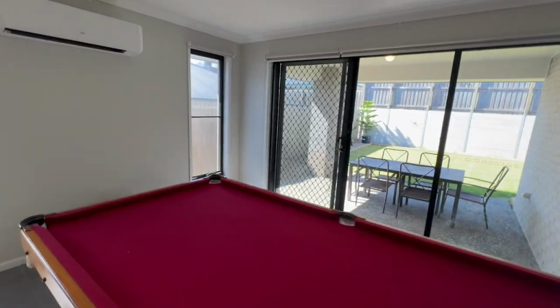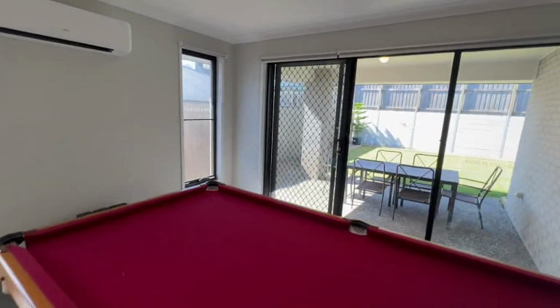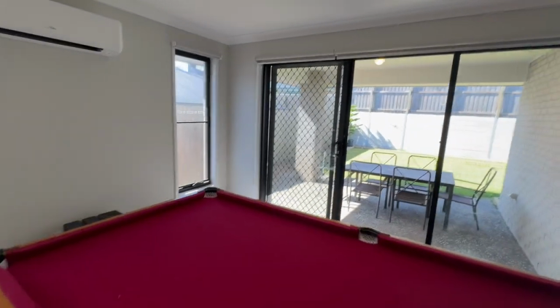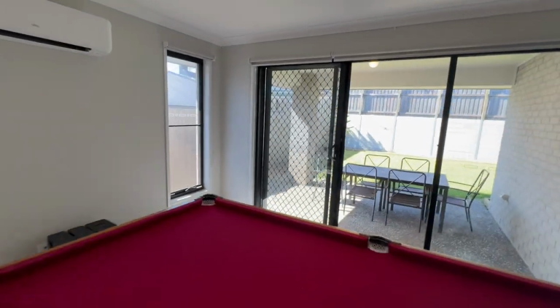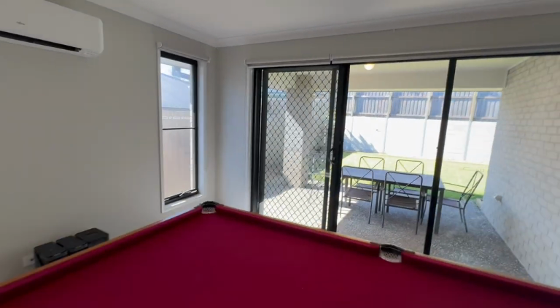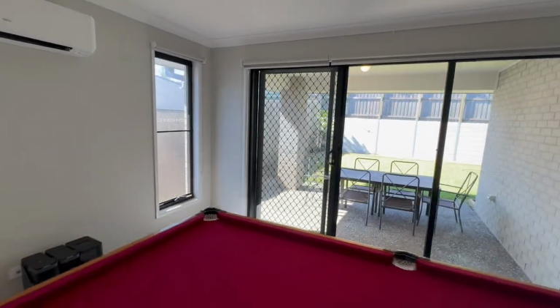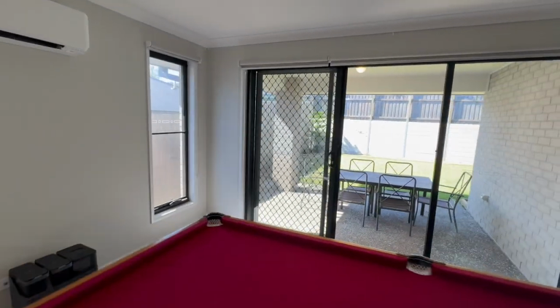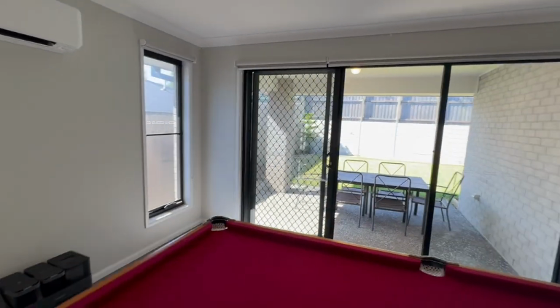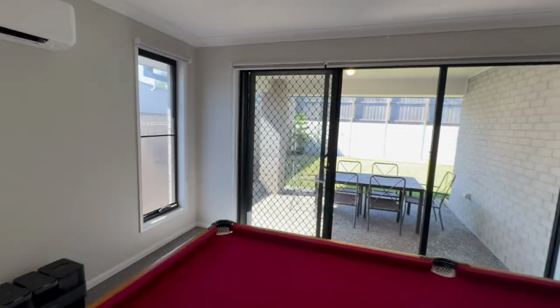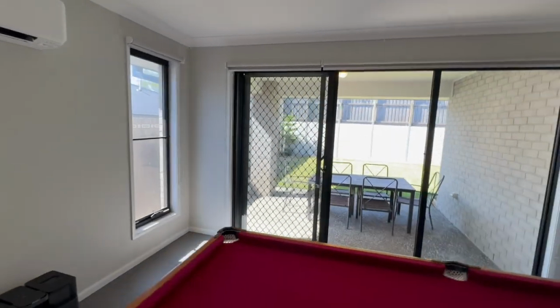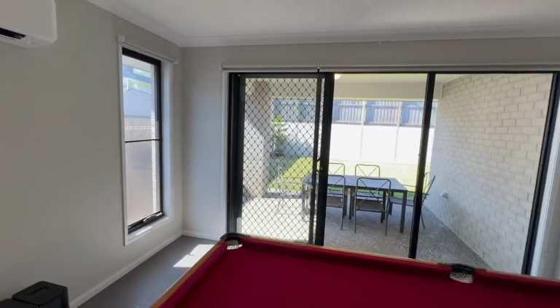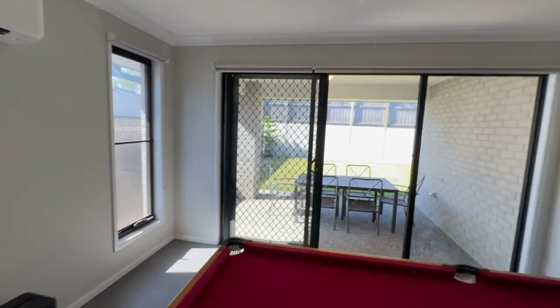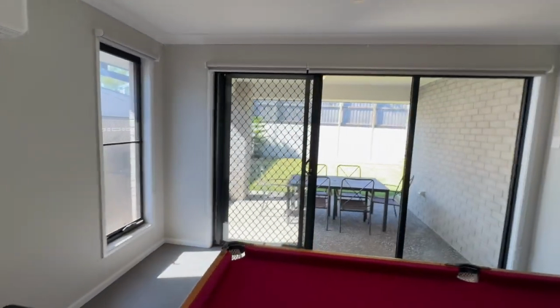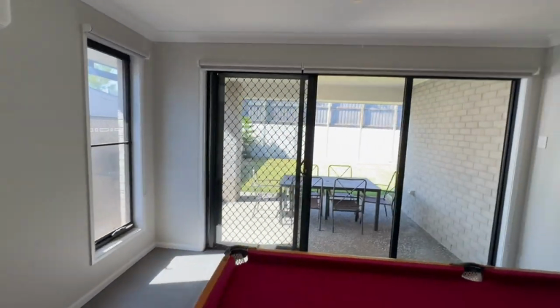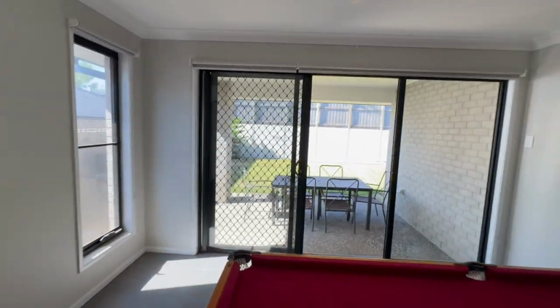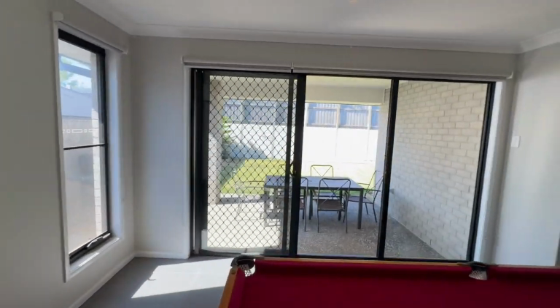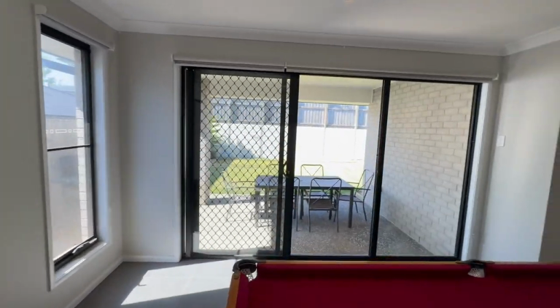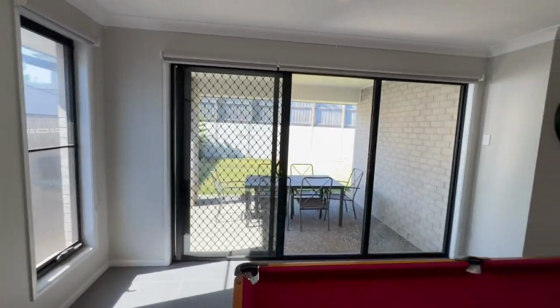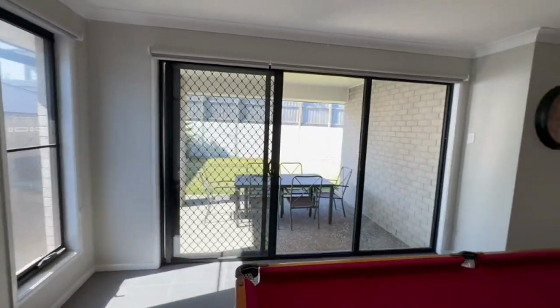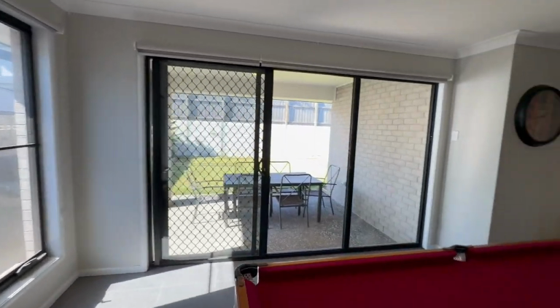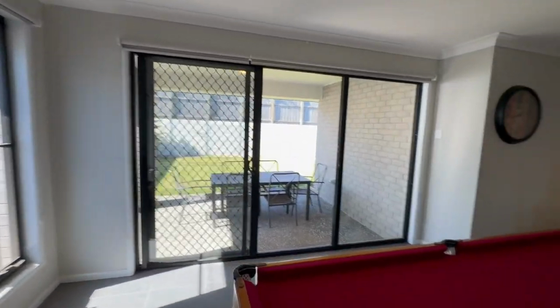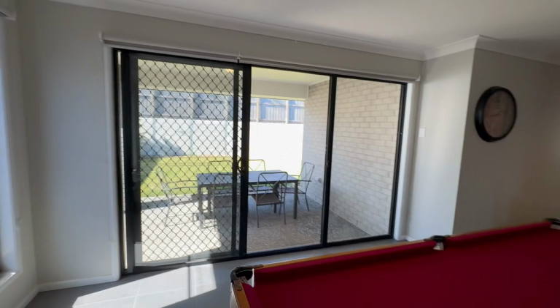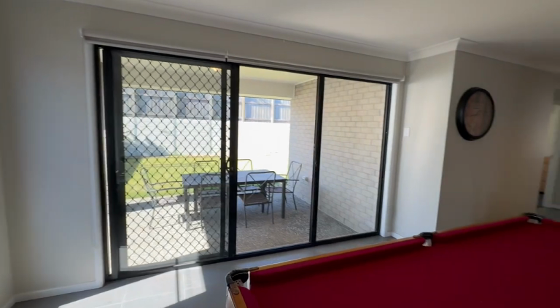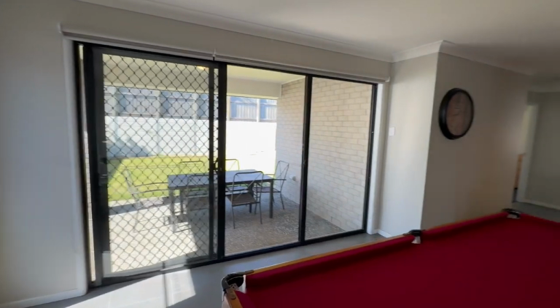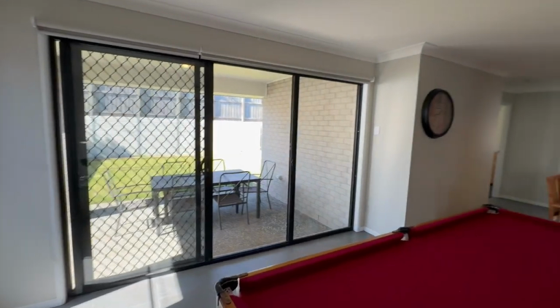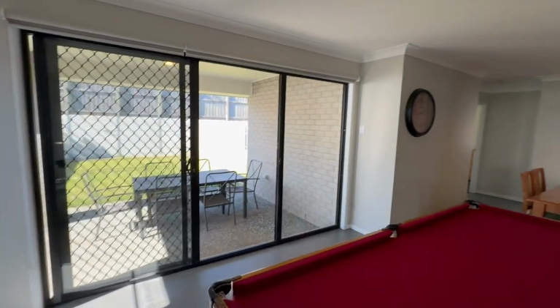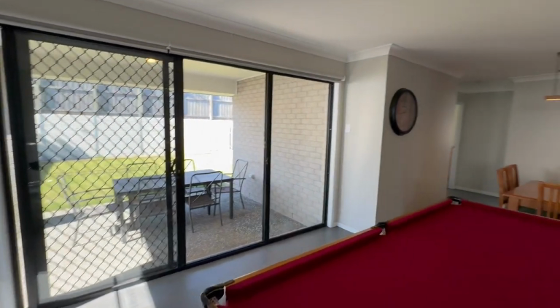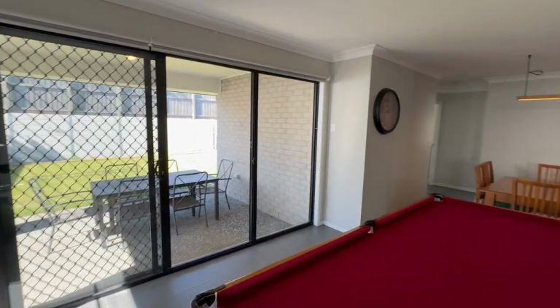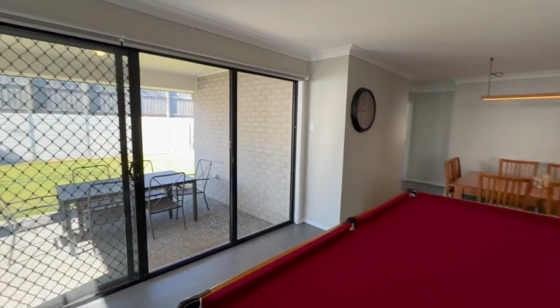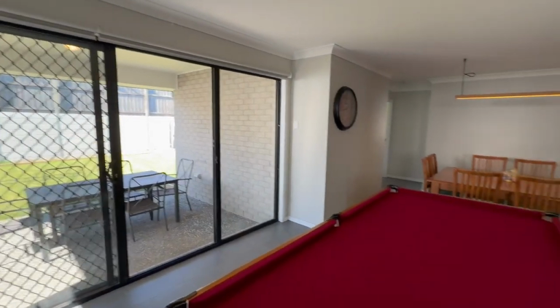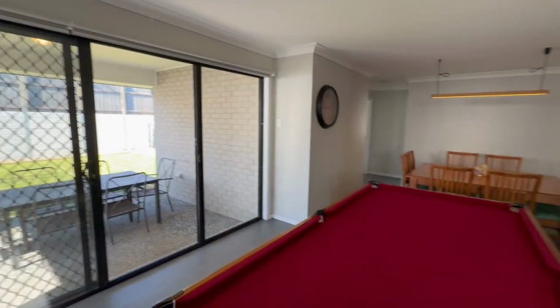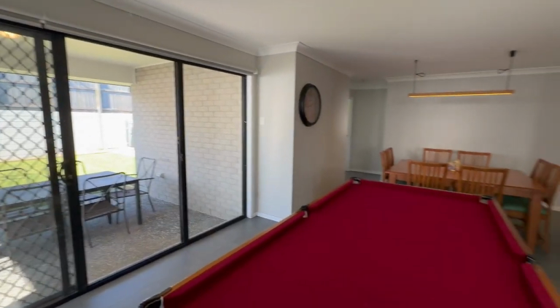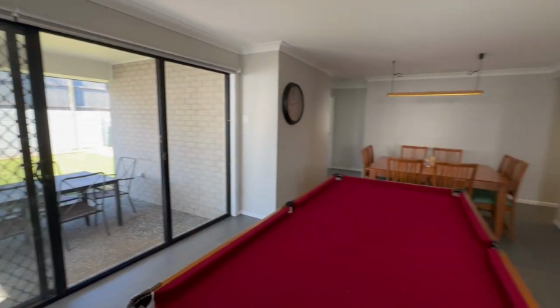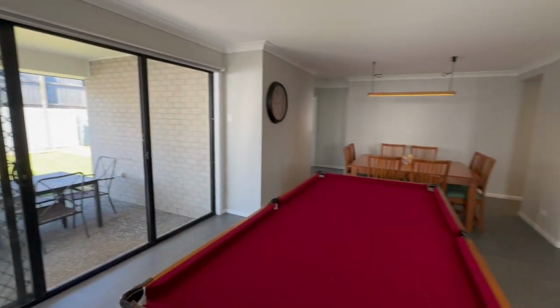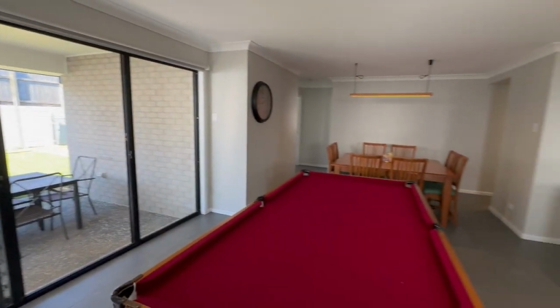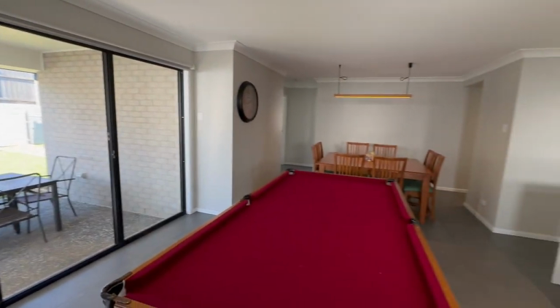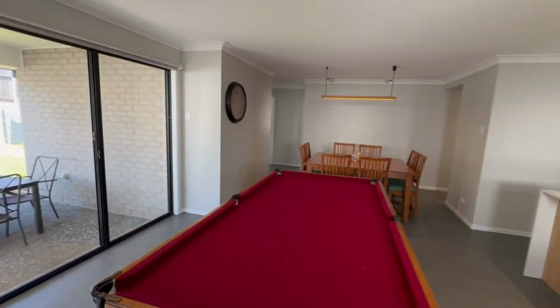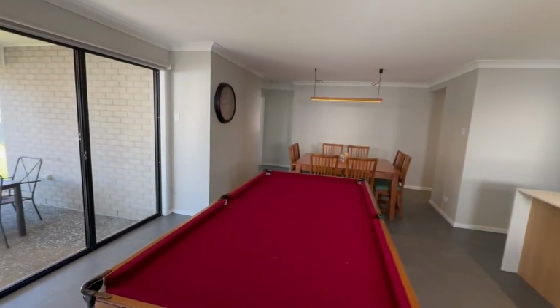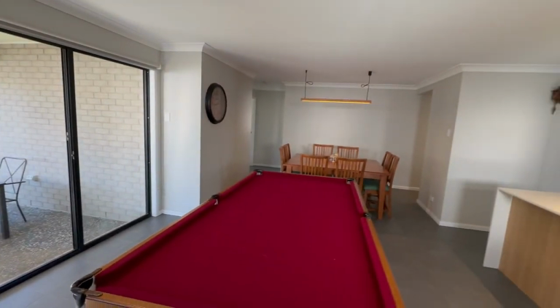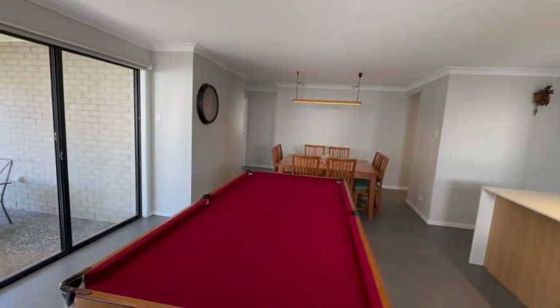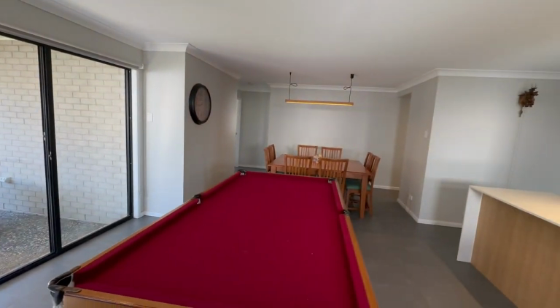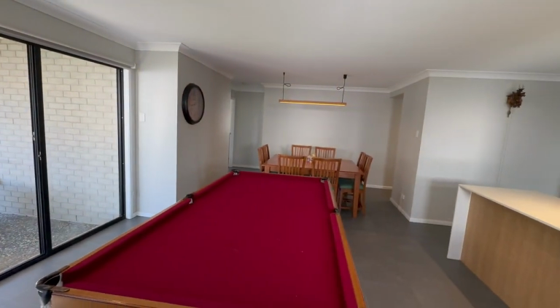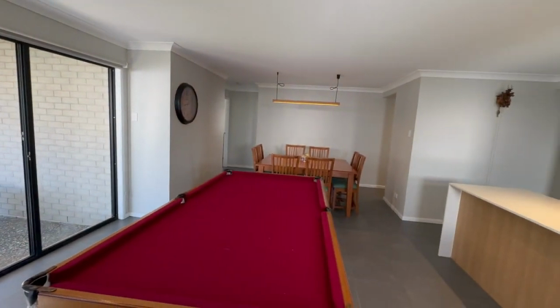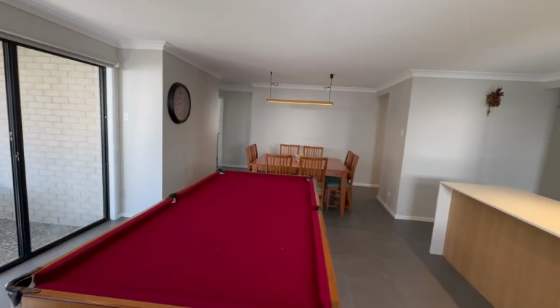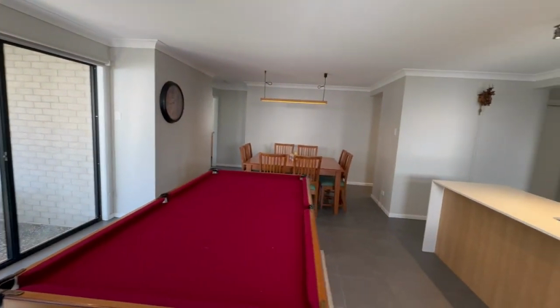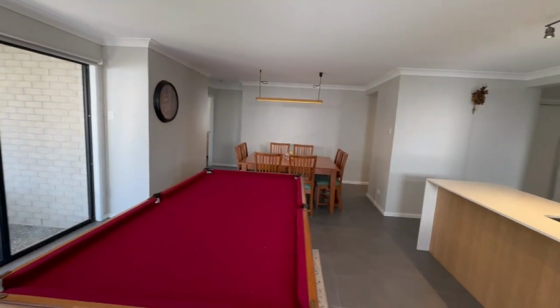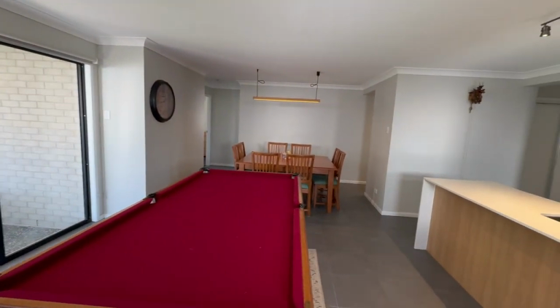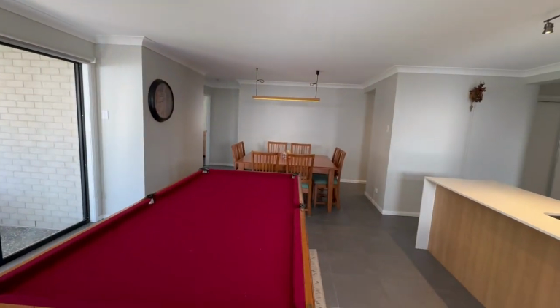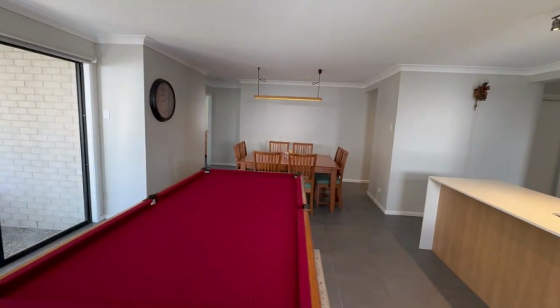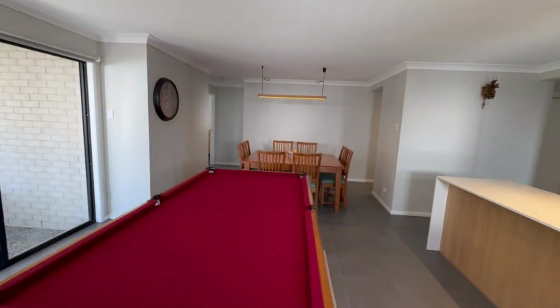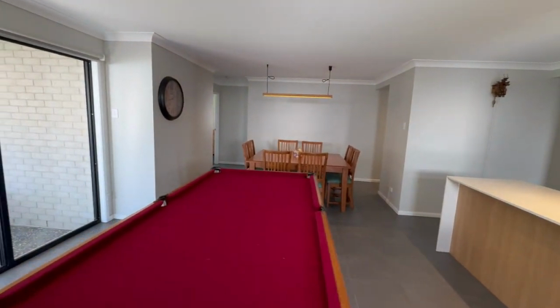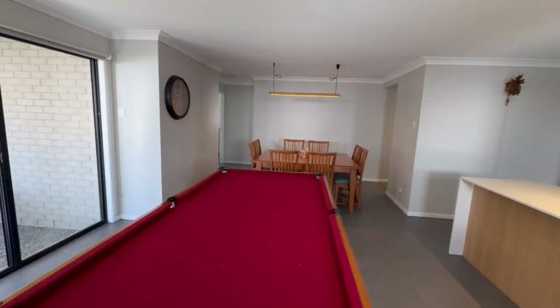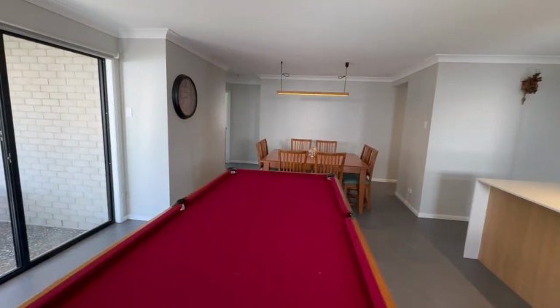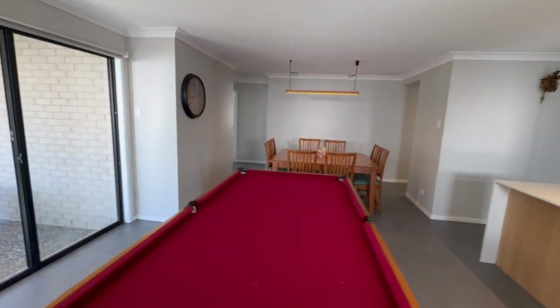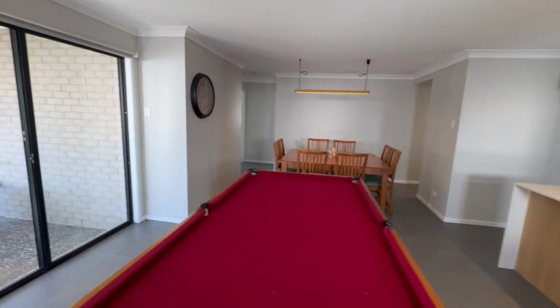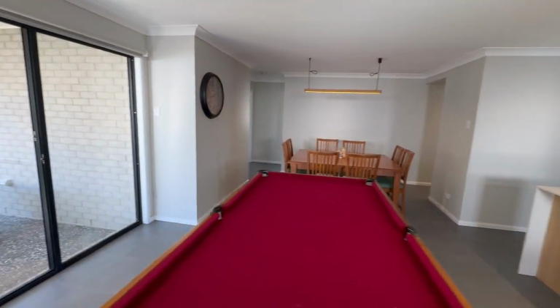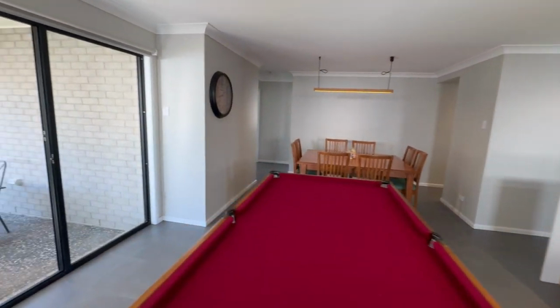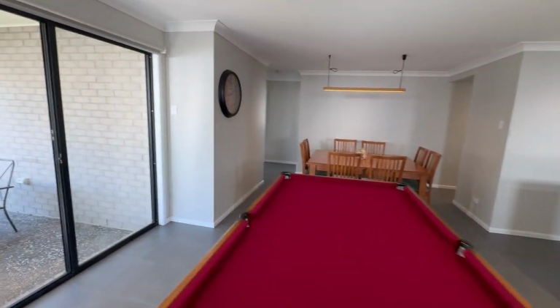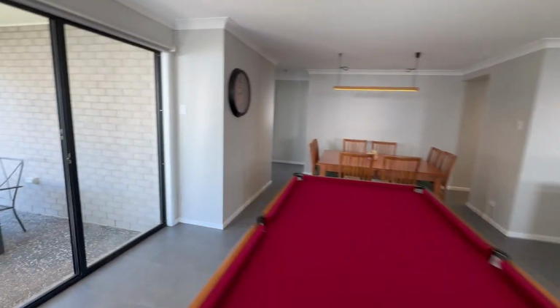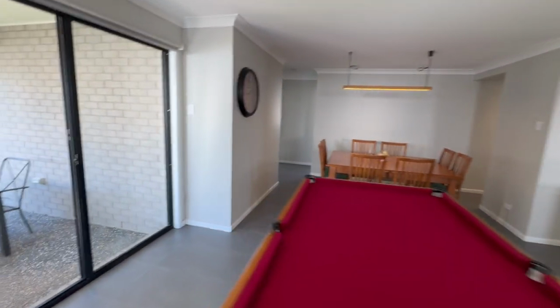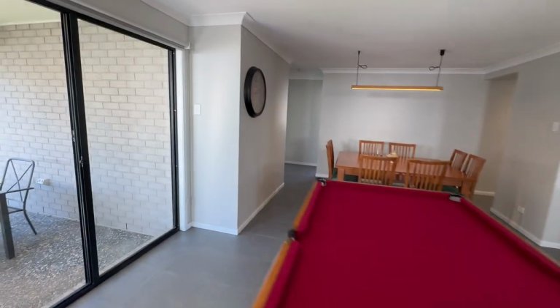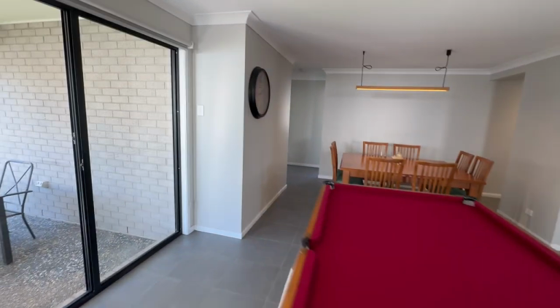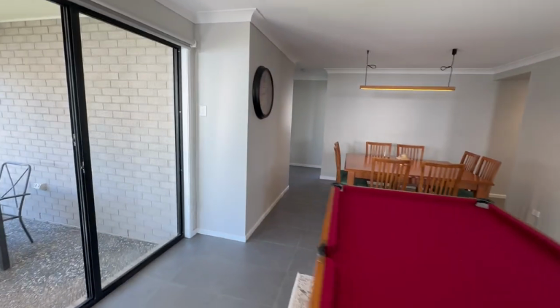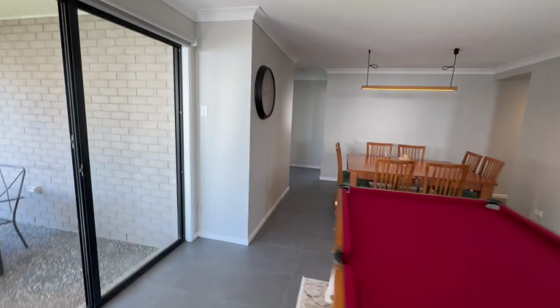You can fit a pool table in here — plenty of stuff. So great, great room. And you've got your dining there as well.